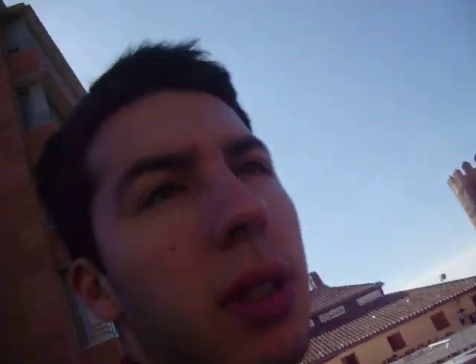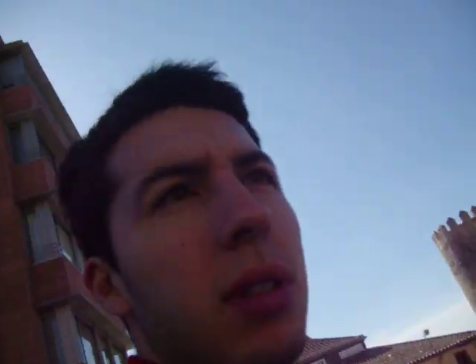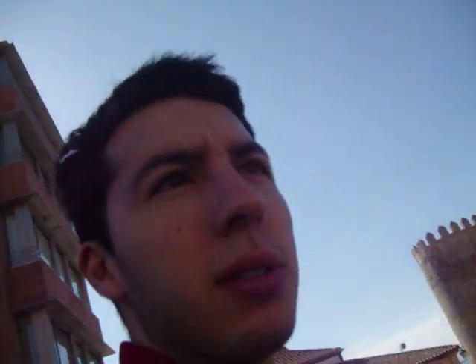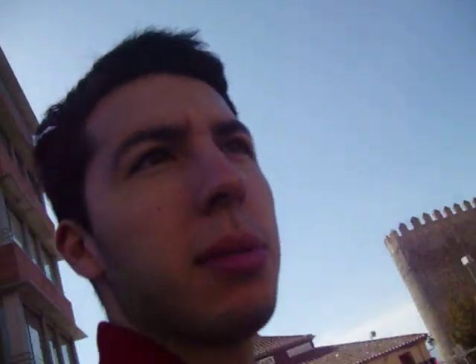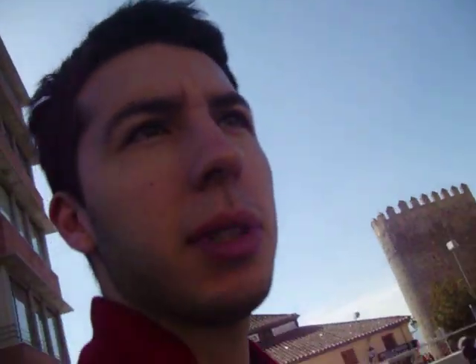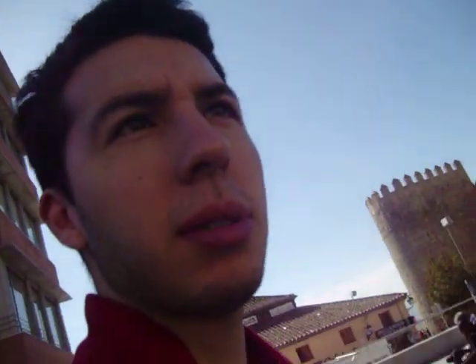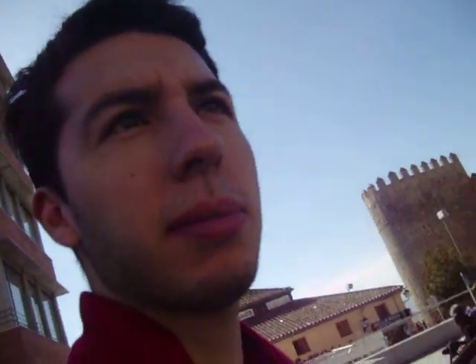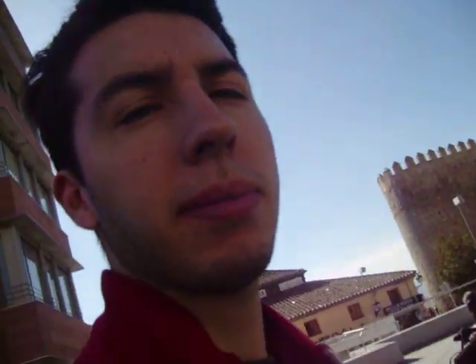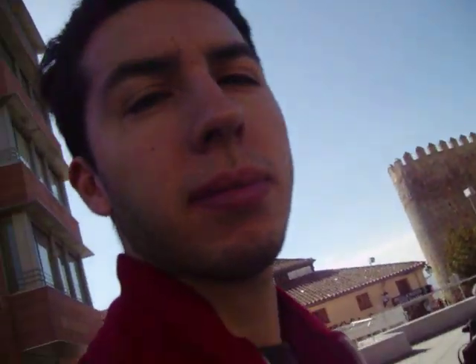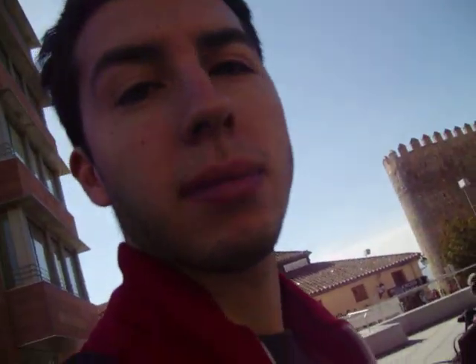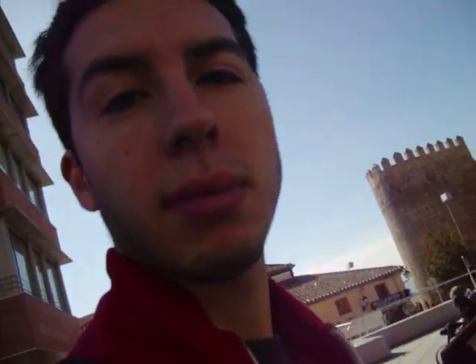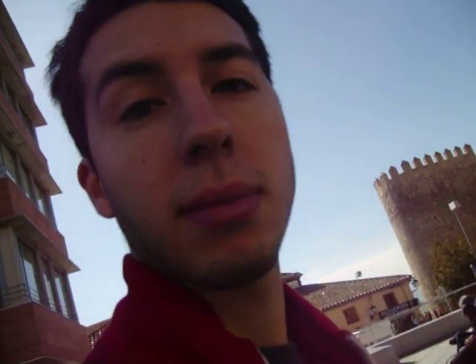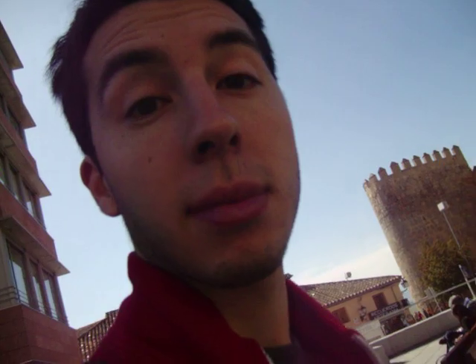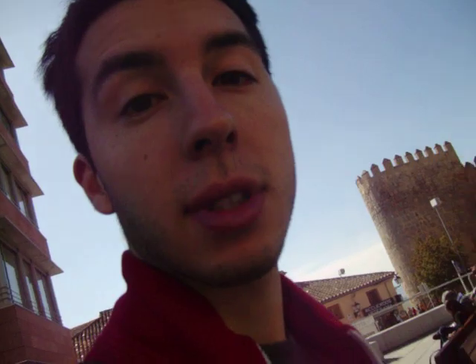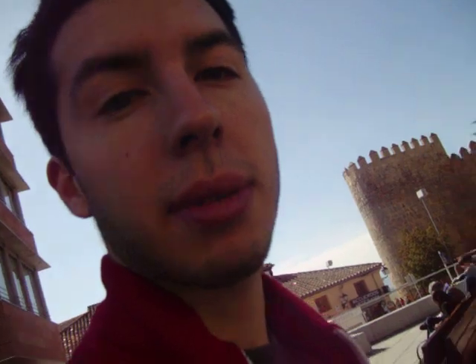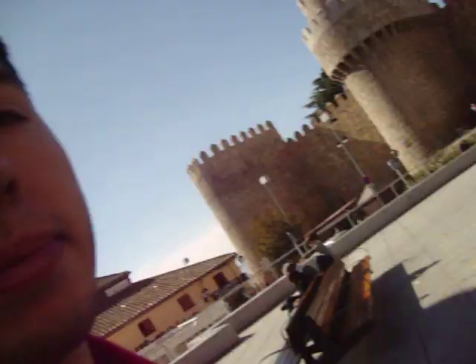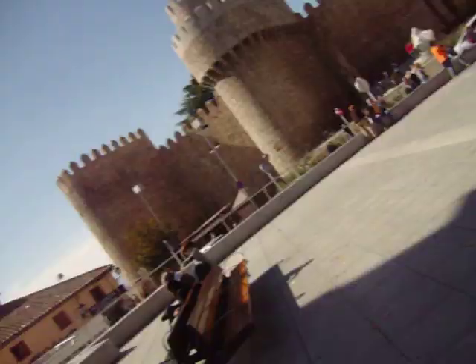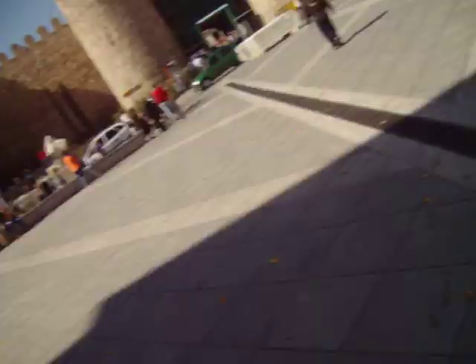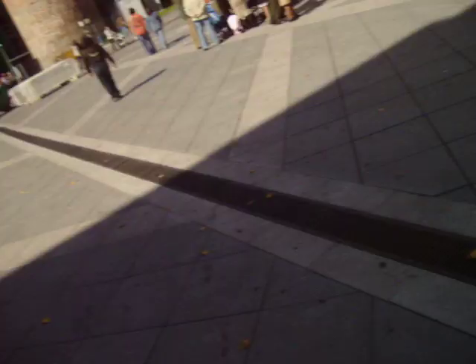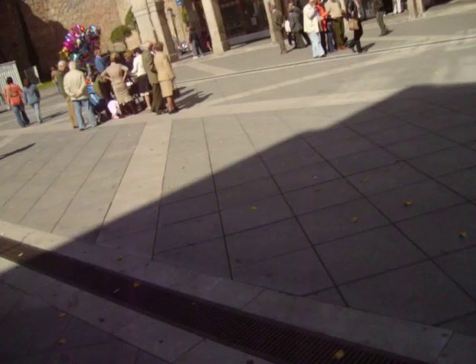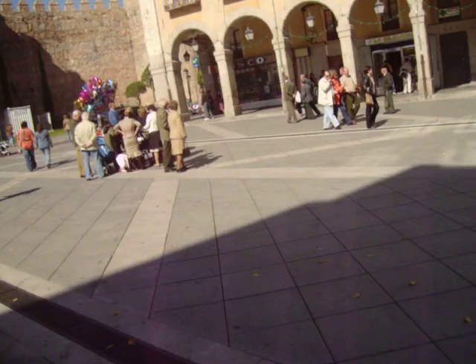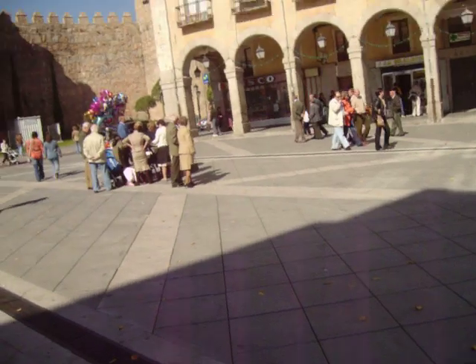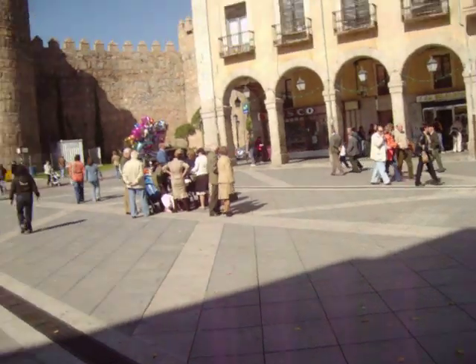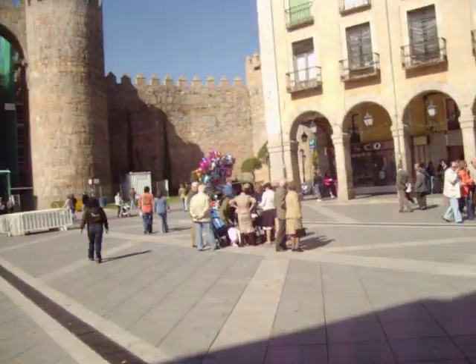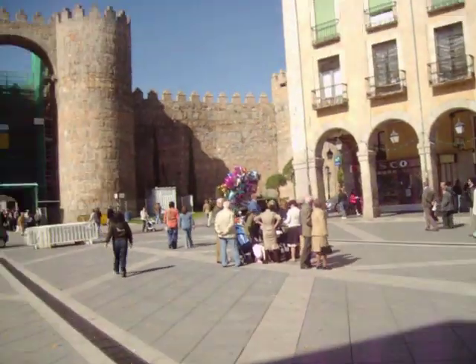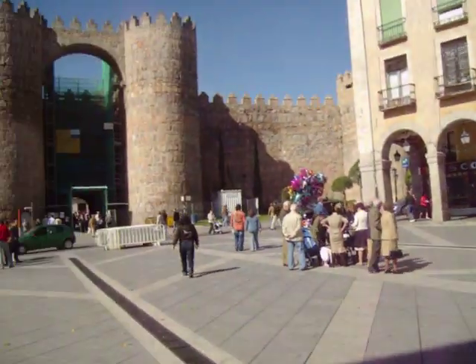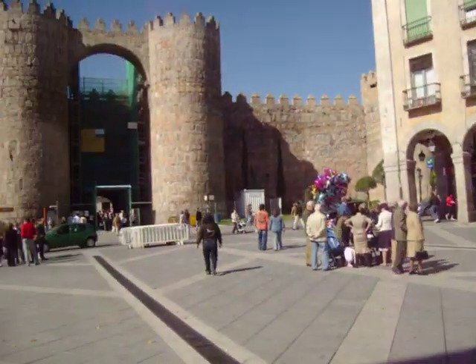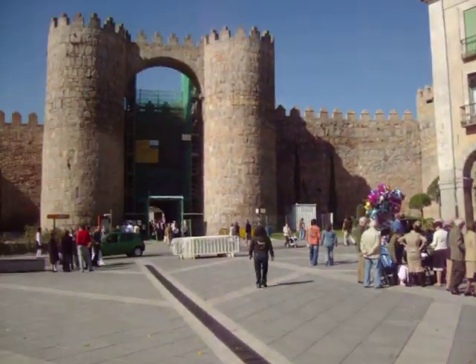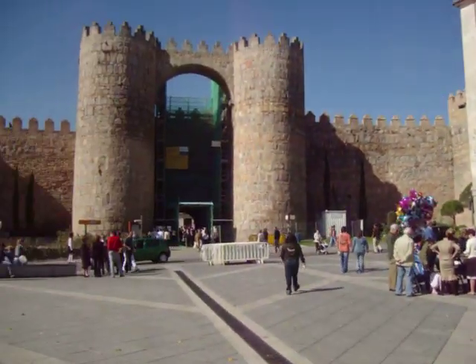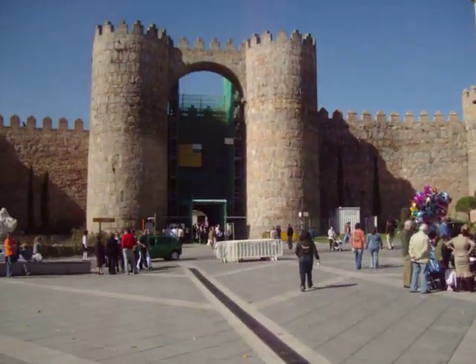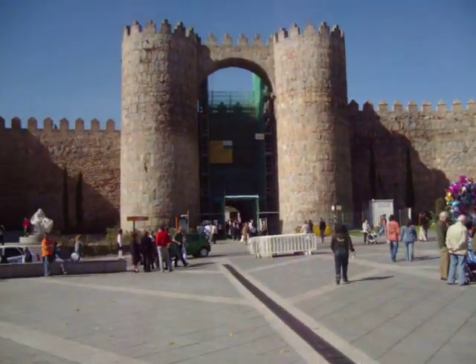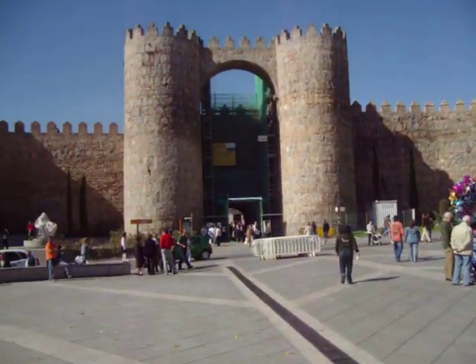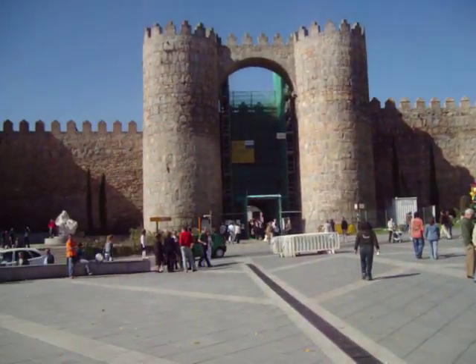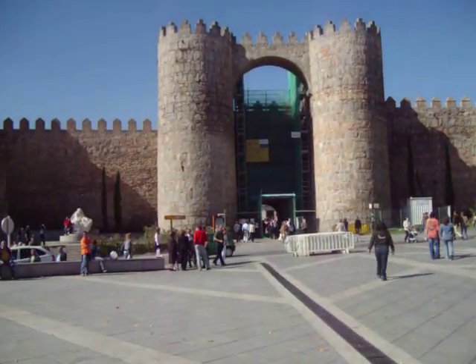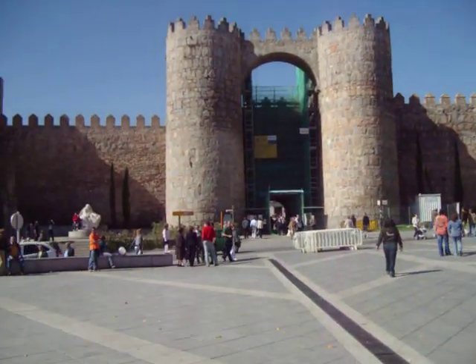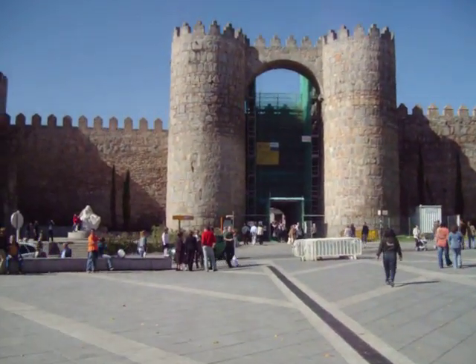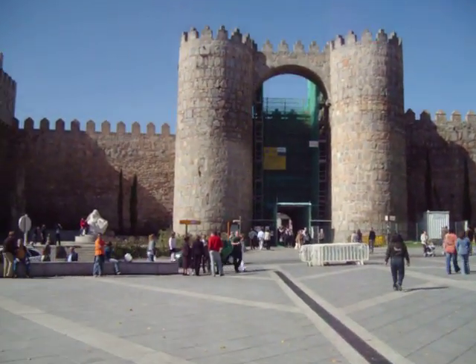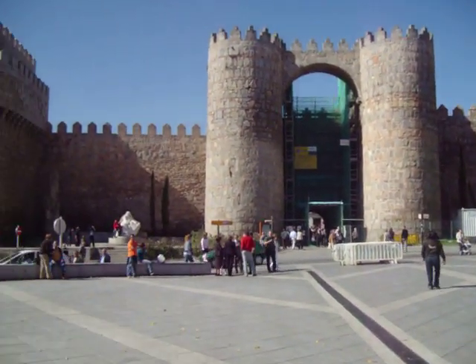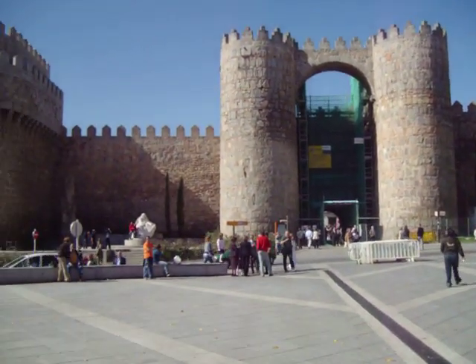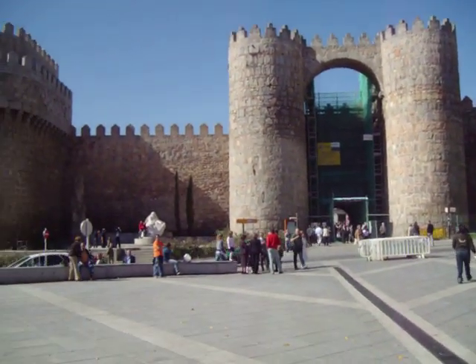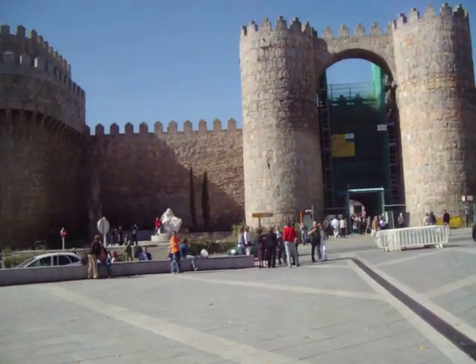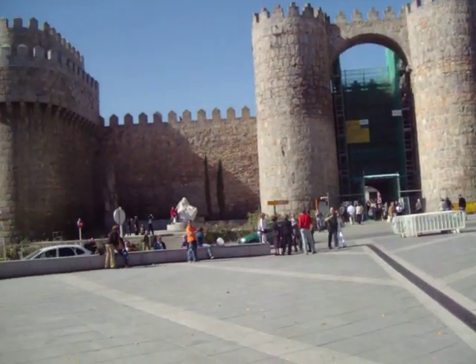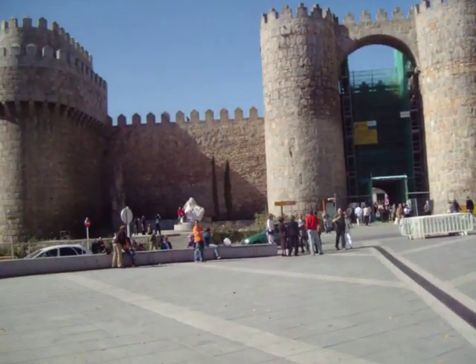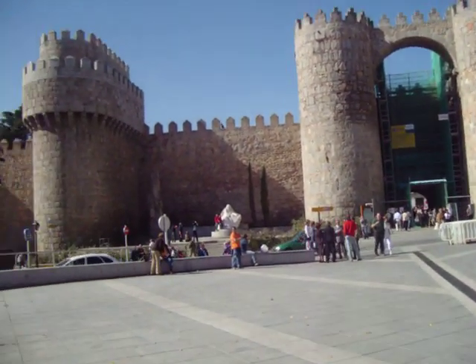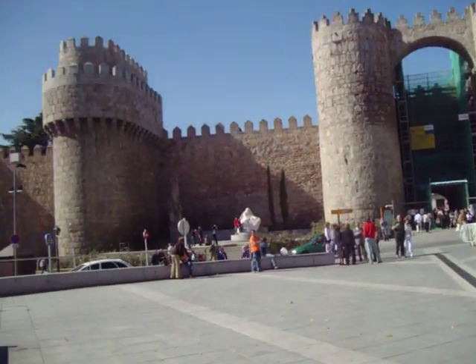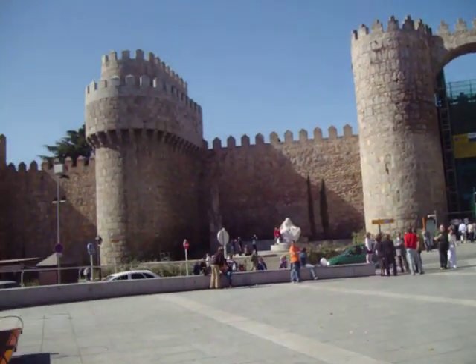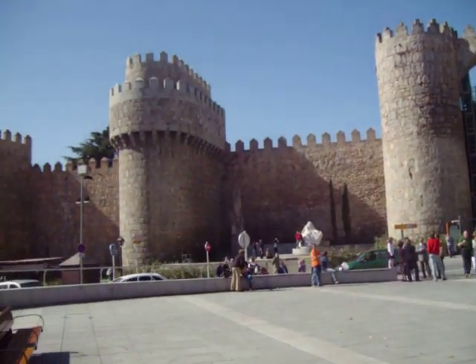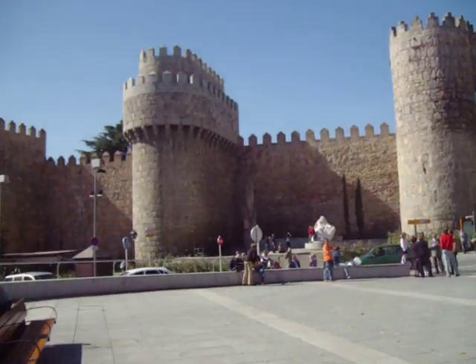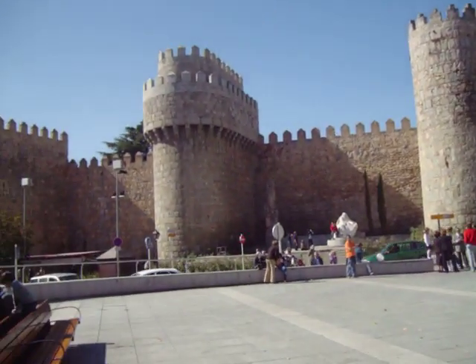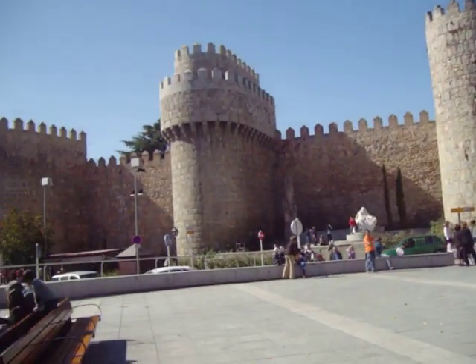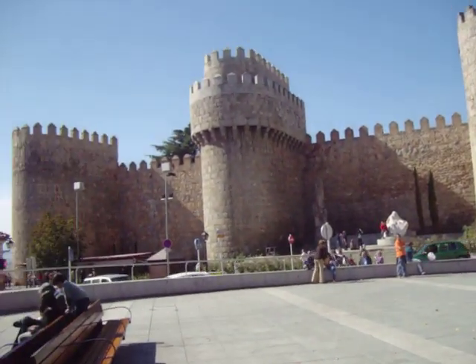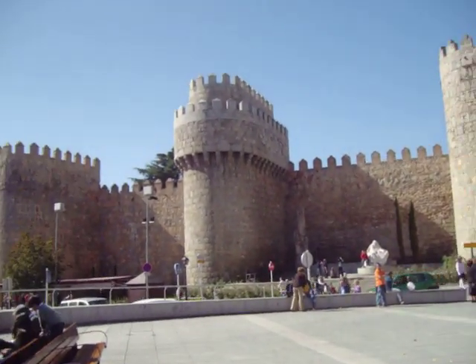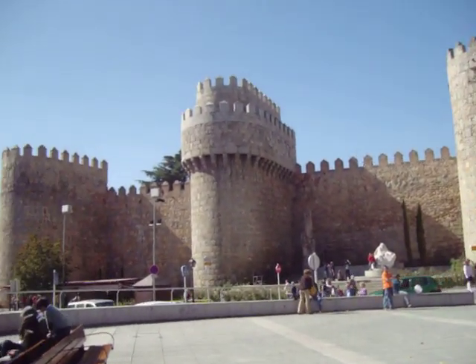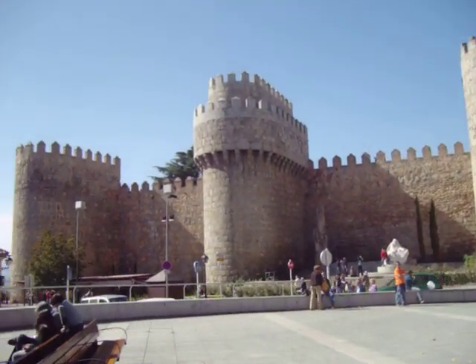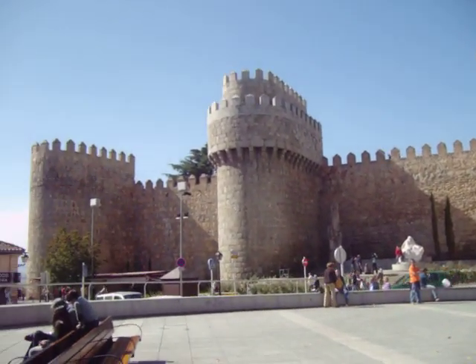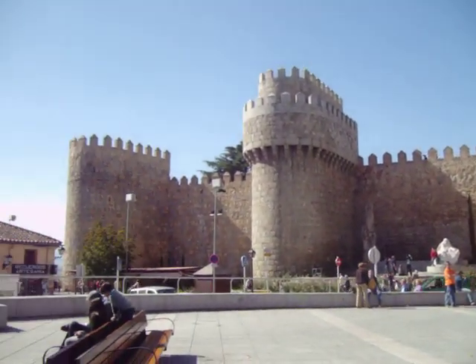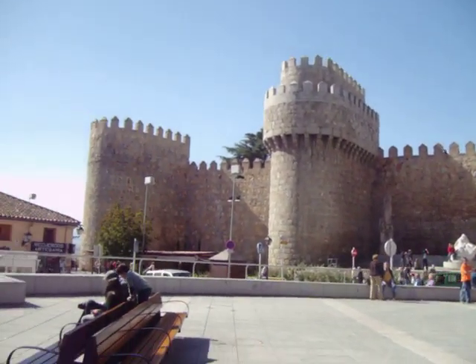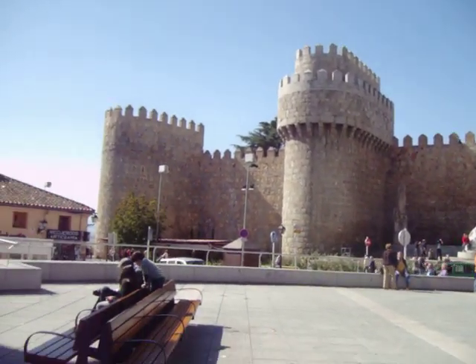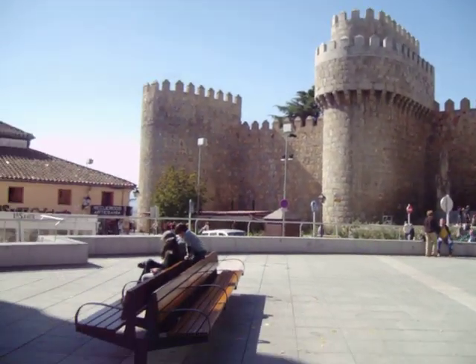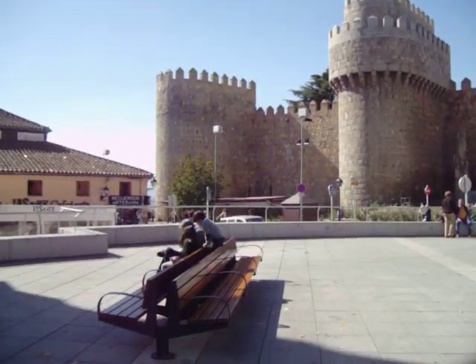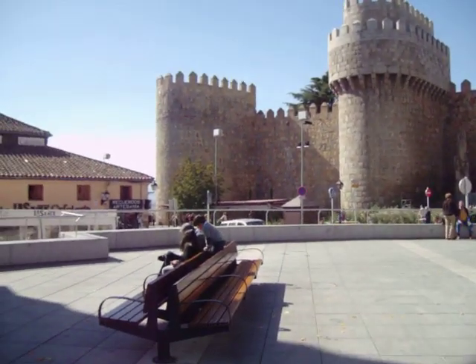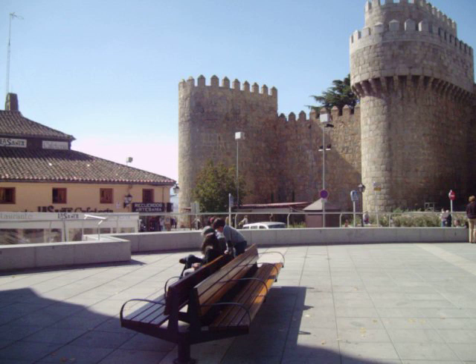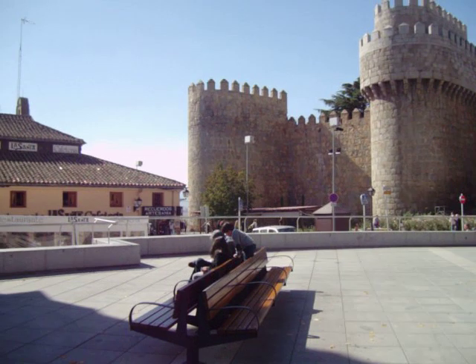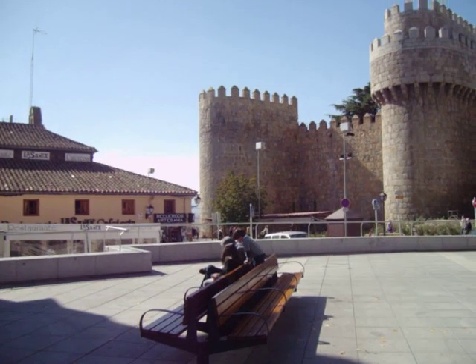Here's me. And this is Ávila. Very nice place.